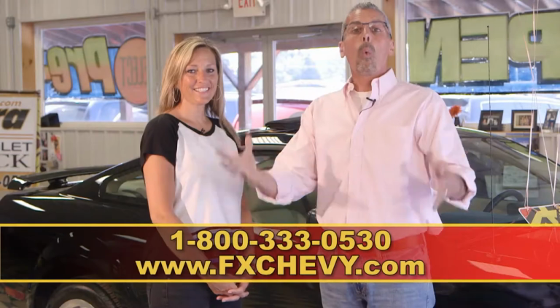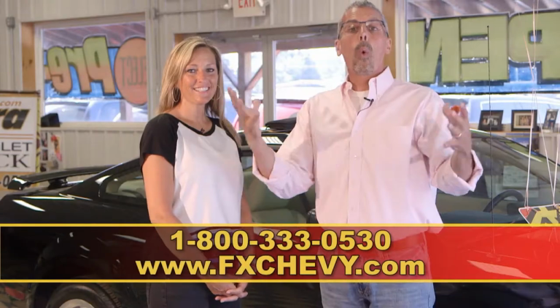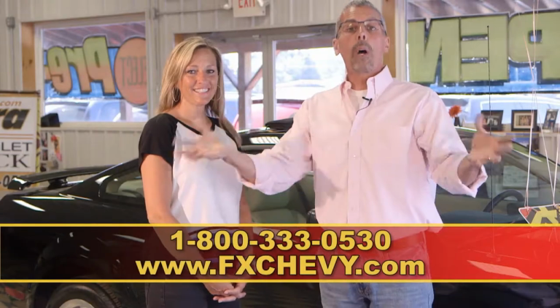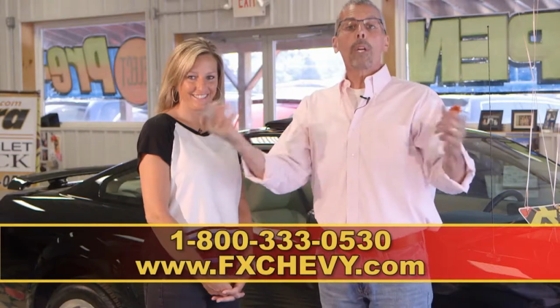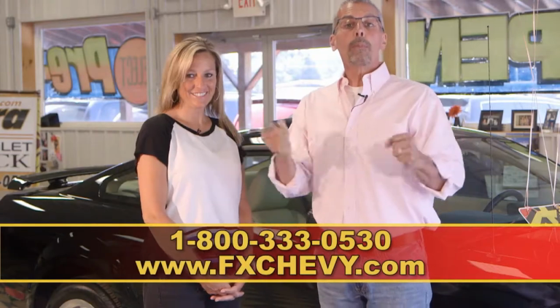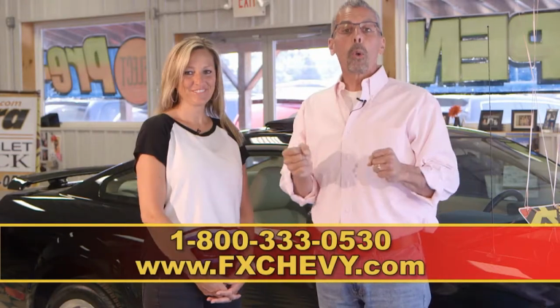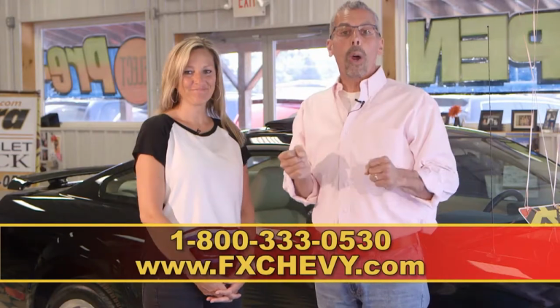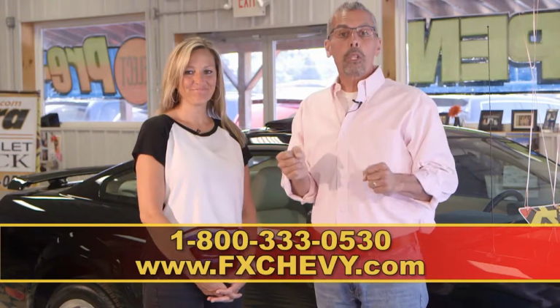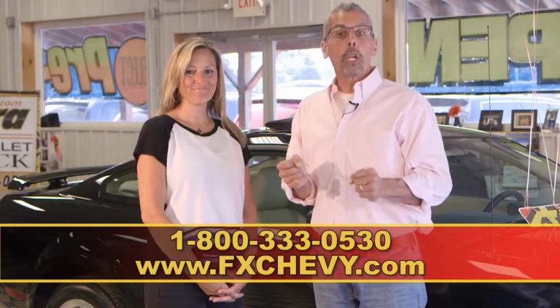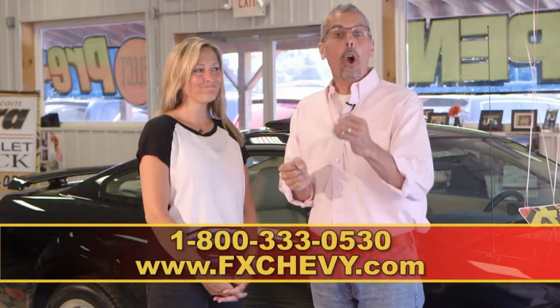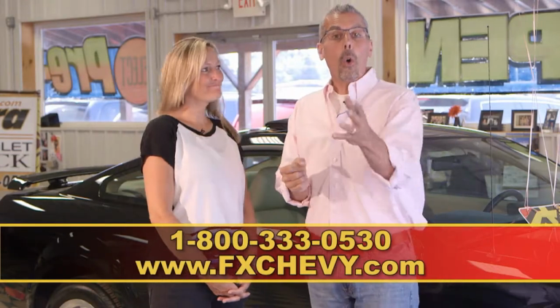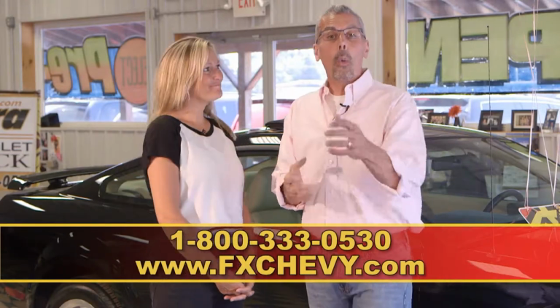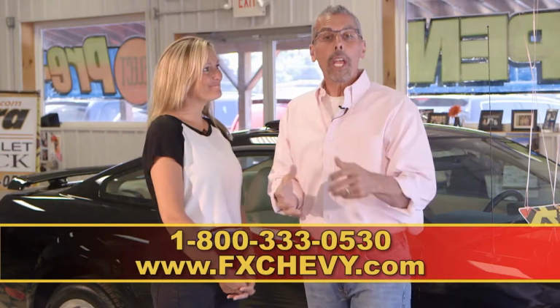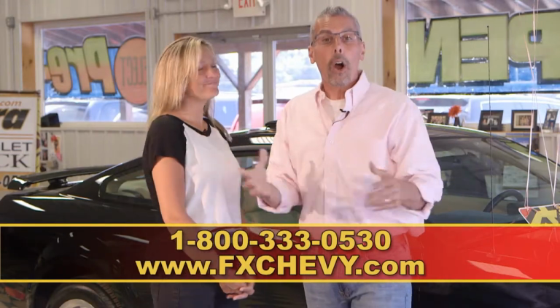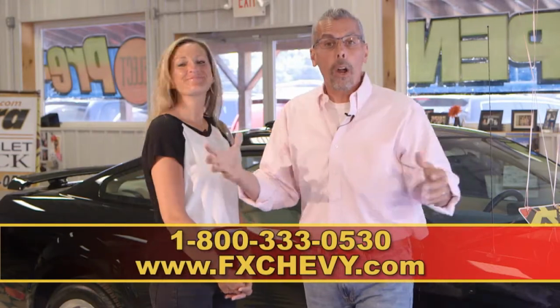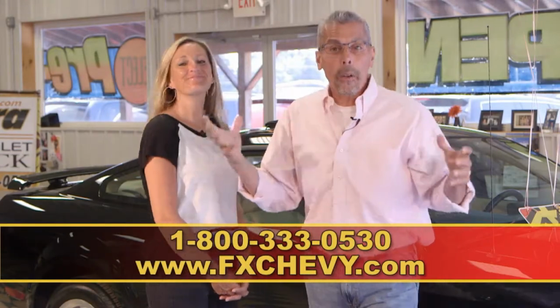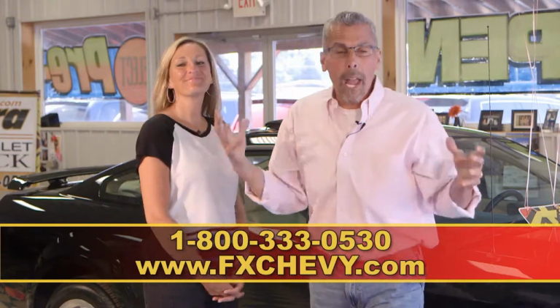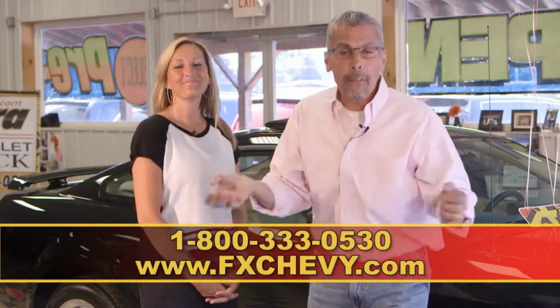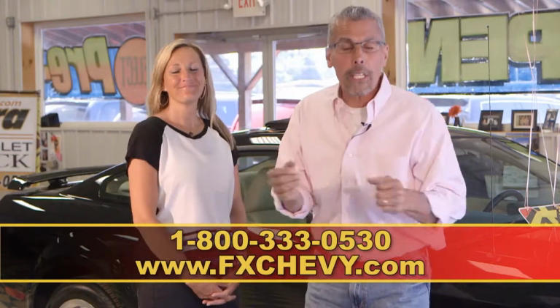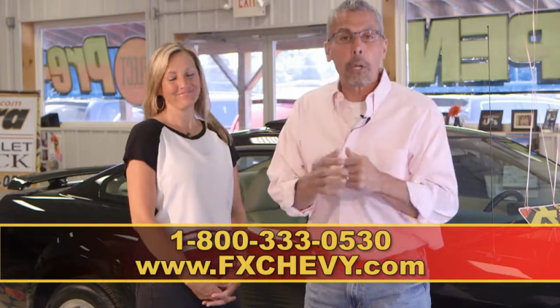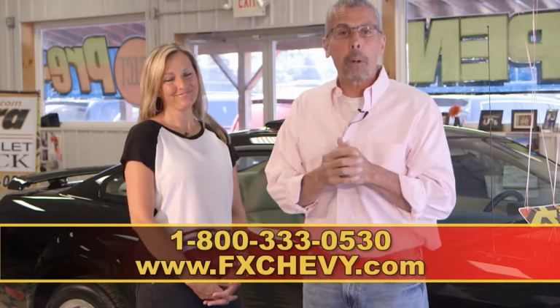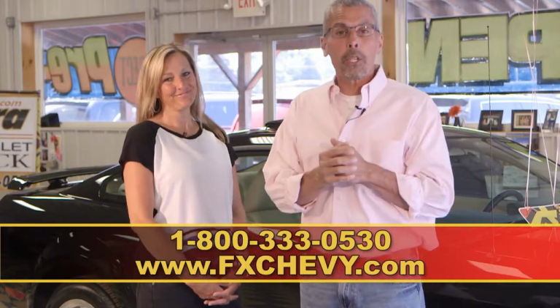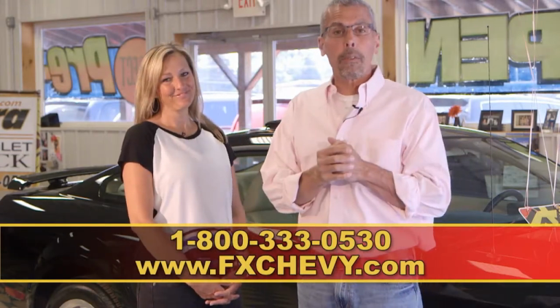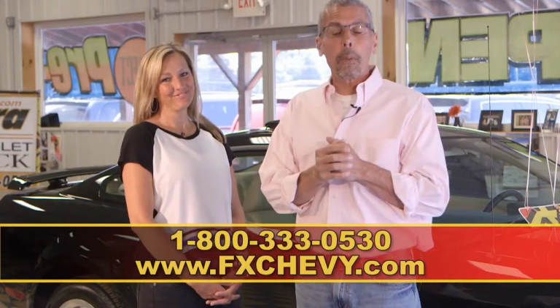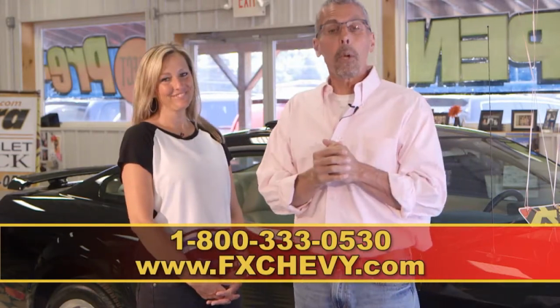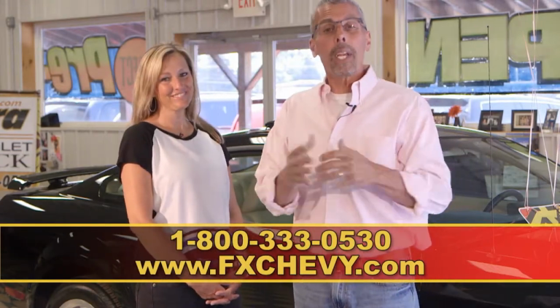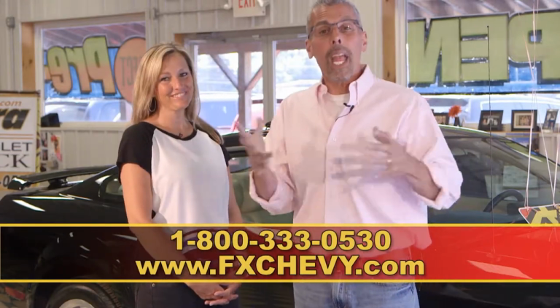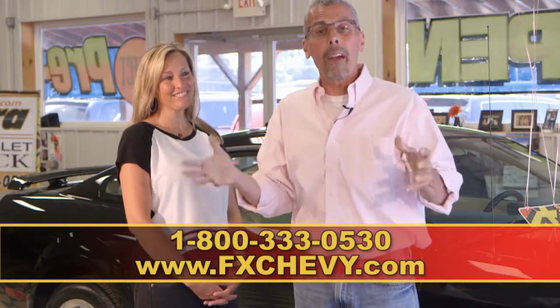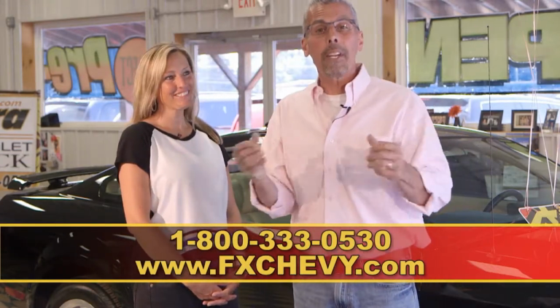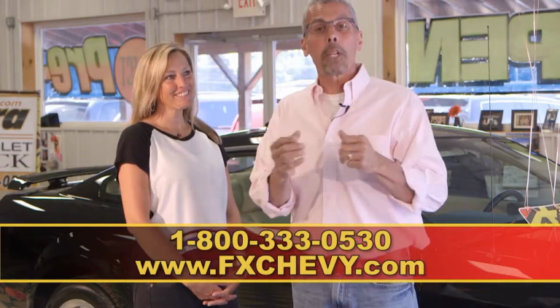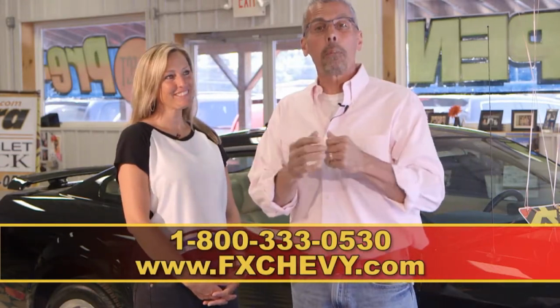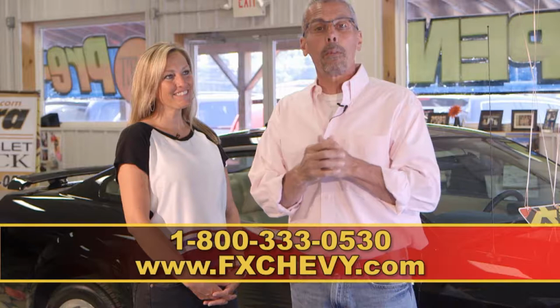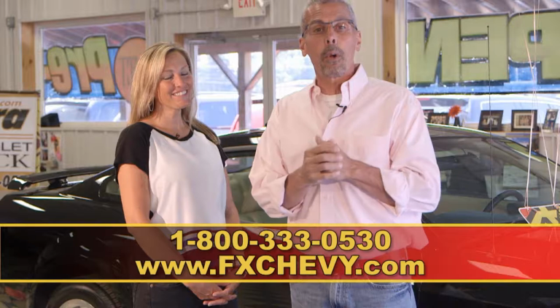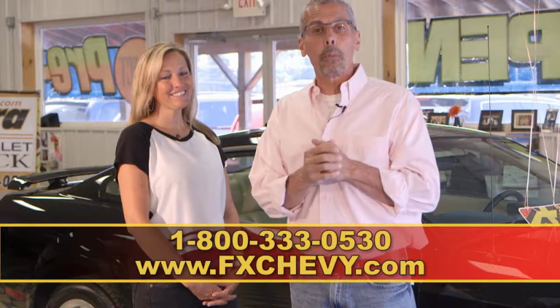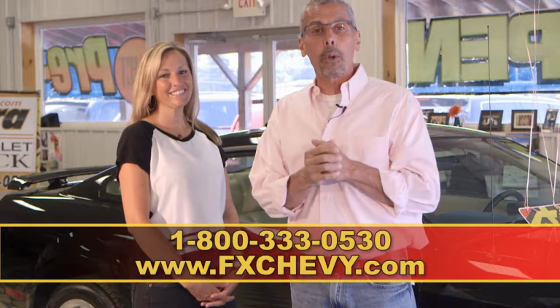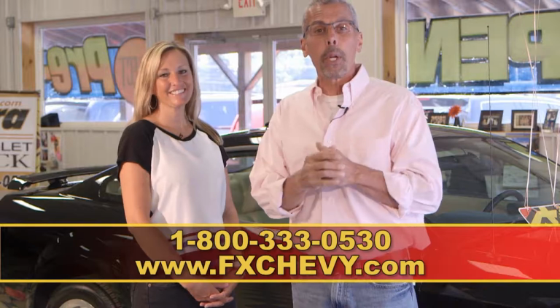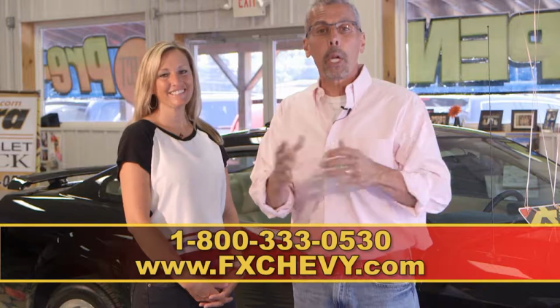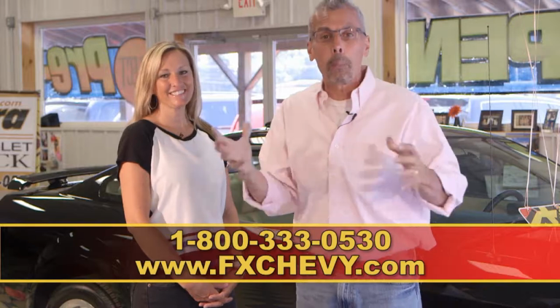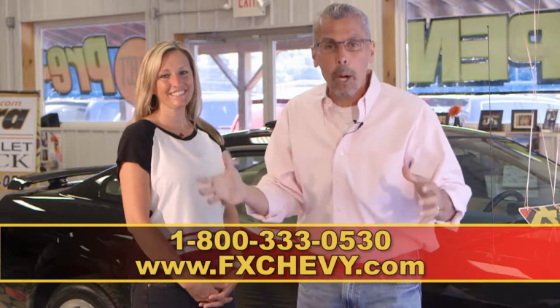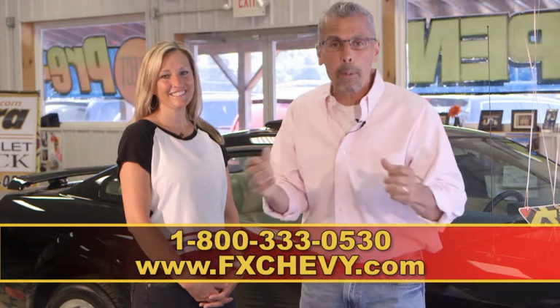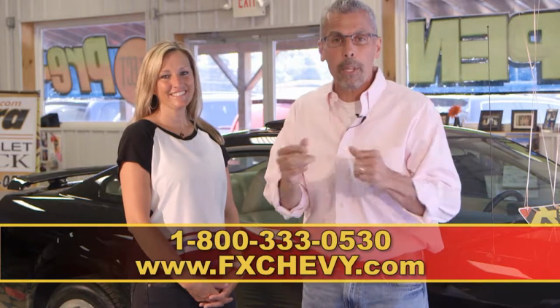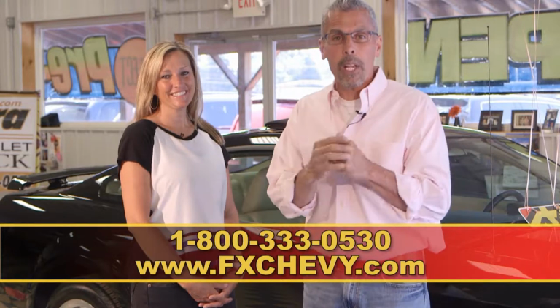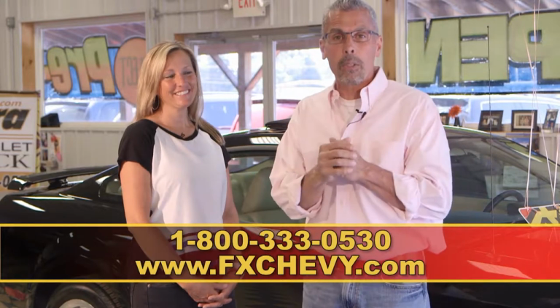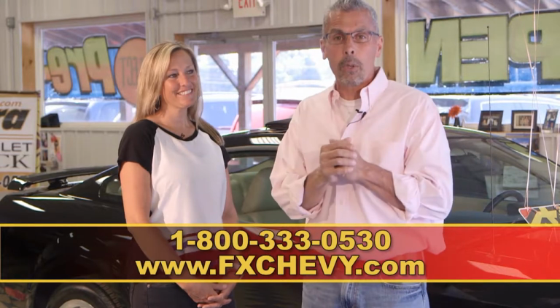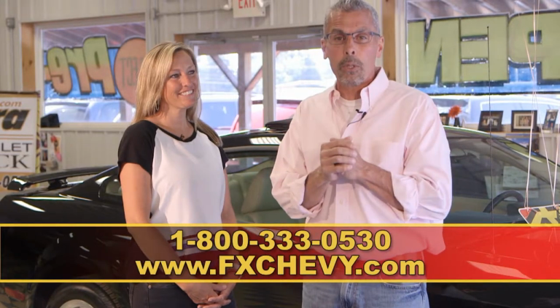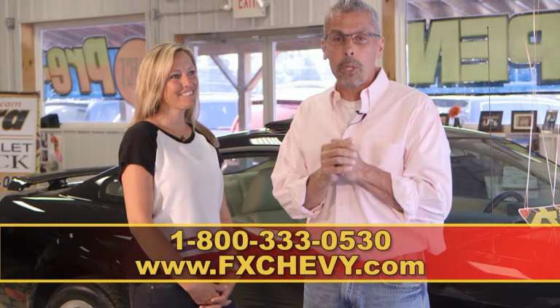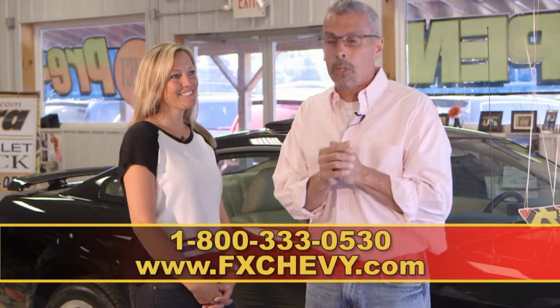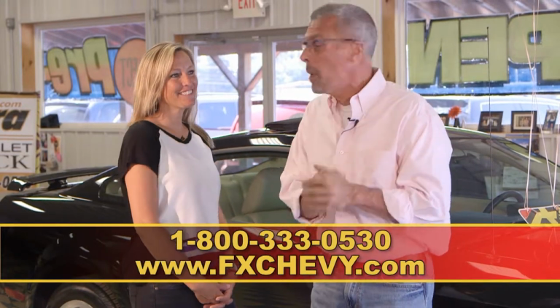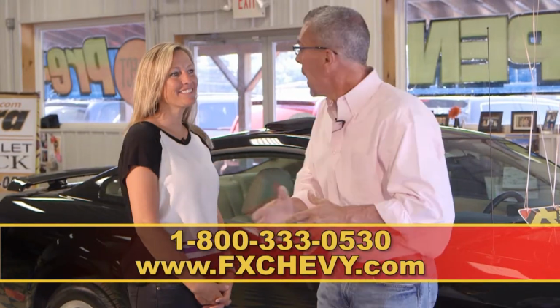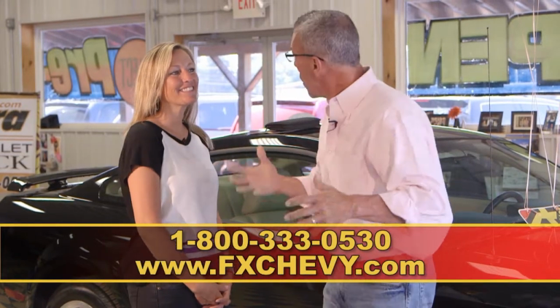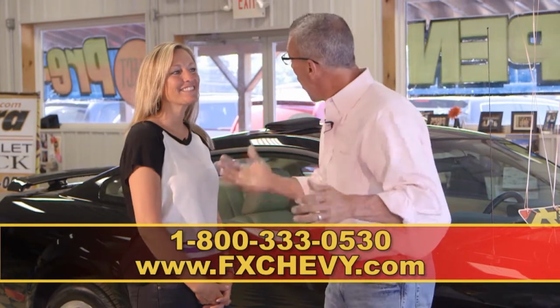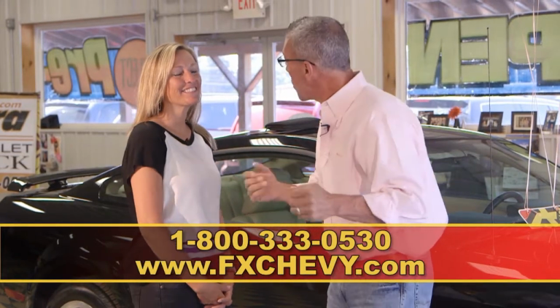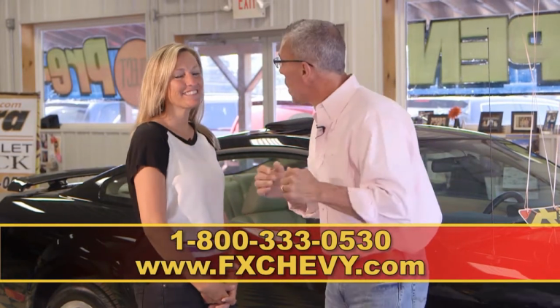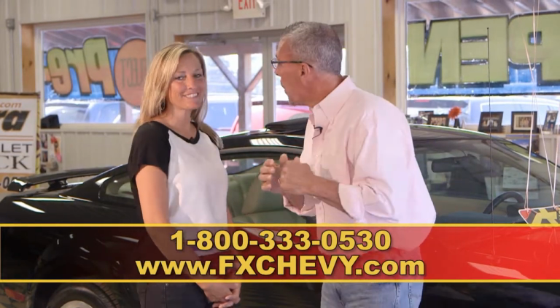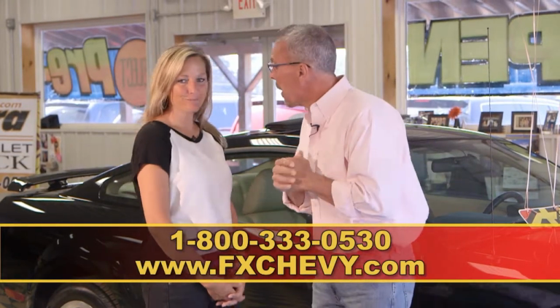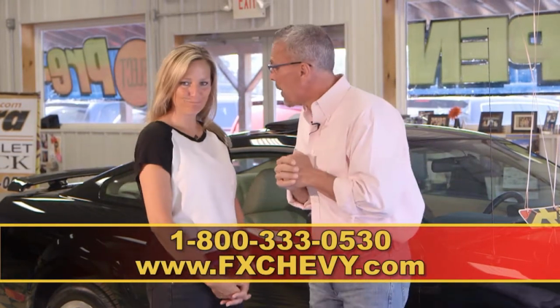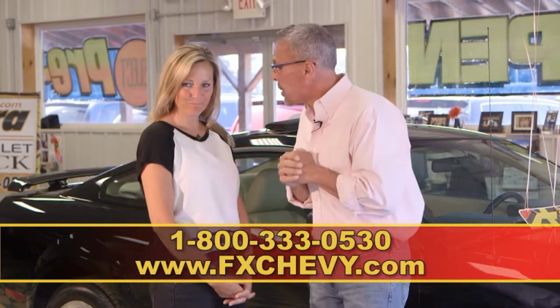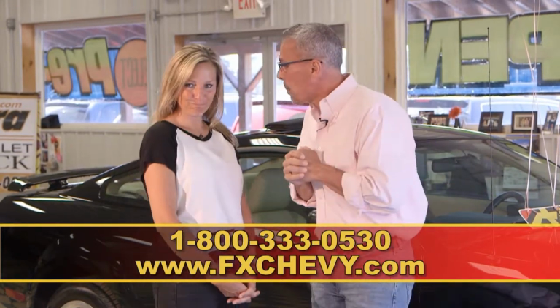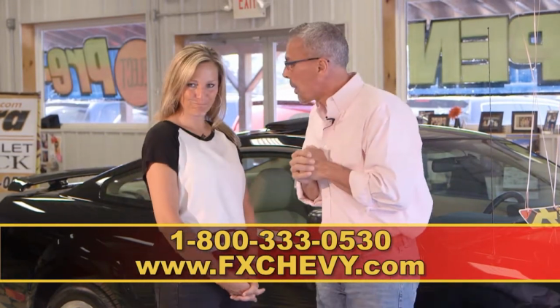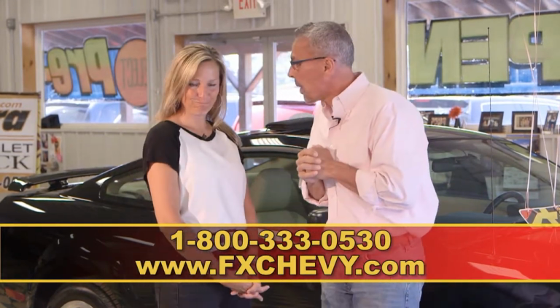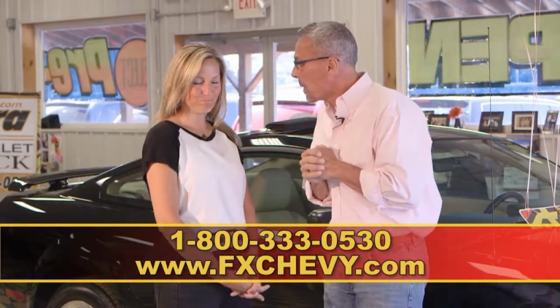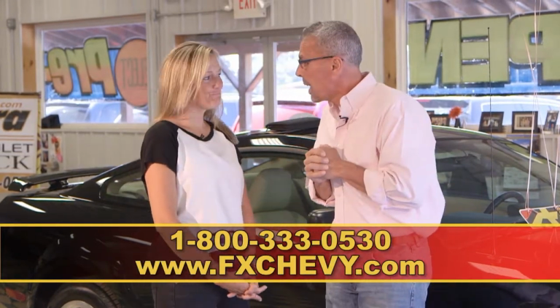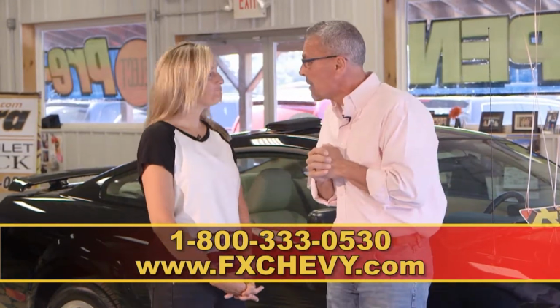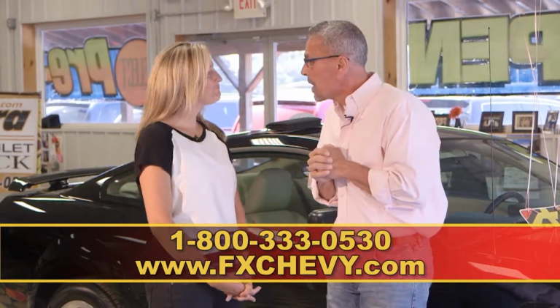Welcome to our show. We are FX Caprera Chevrolet Buick, FX Caprera Ford Mercury, Caprera Brothers Outdoor Toy Store, and also FX Caprera Harley-Davidson.